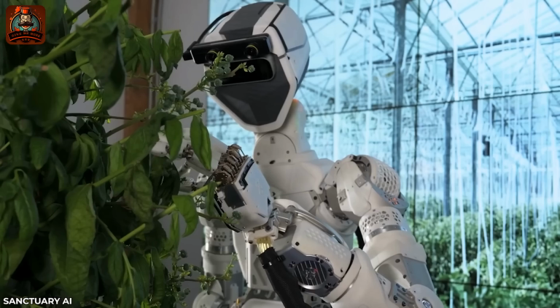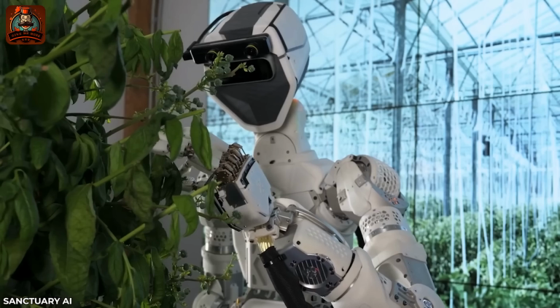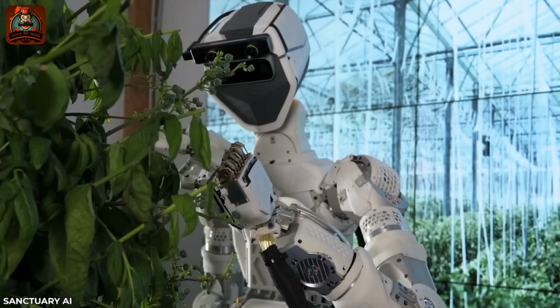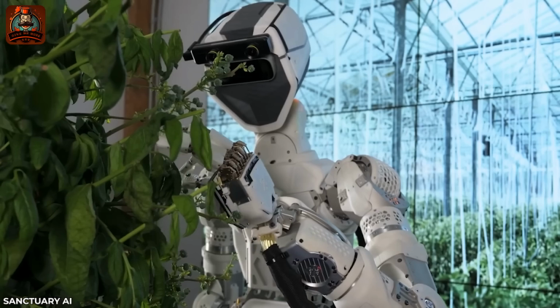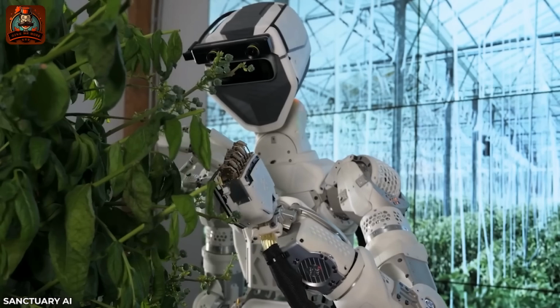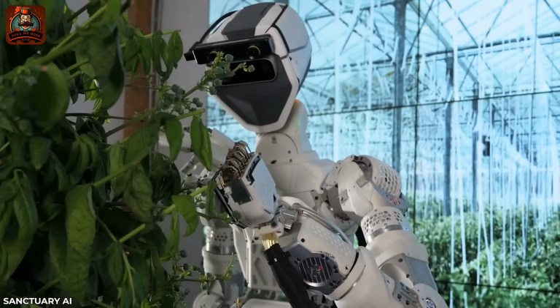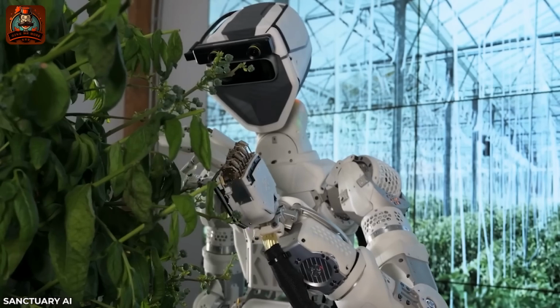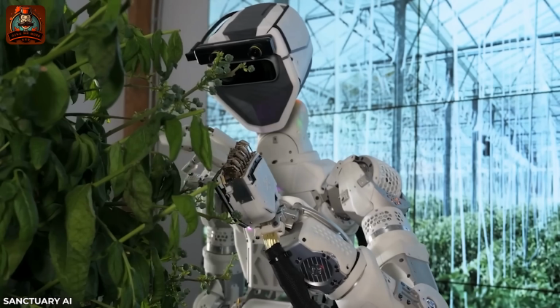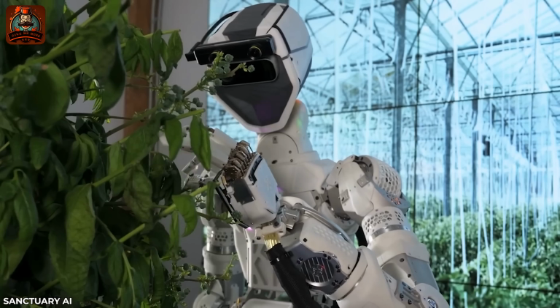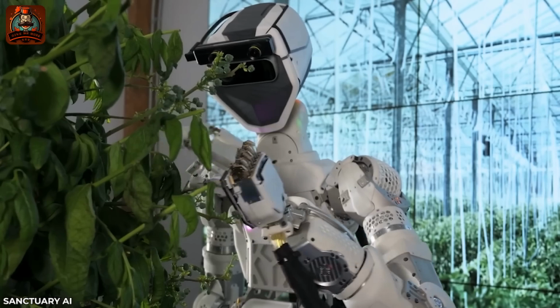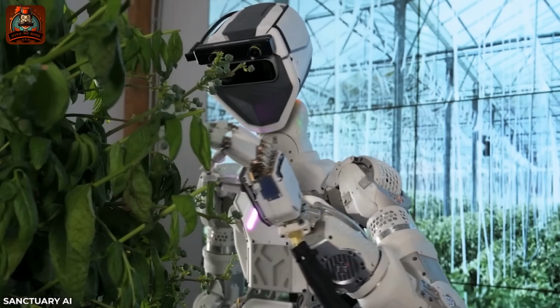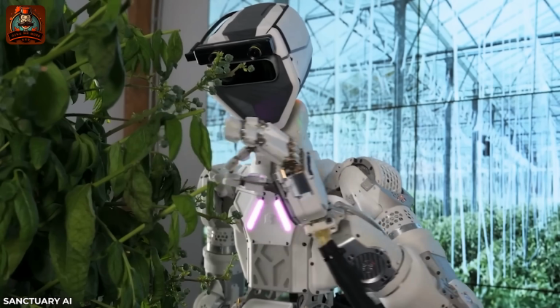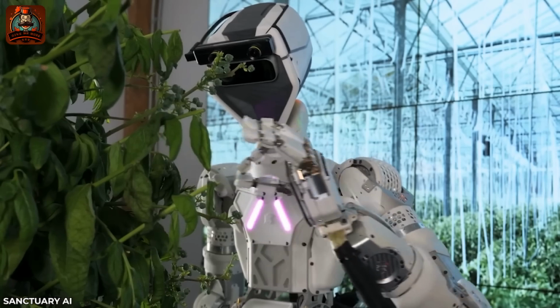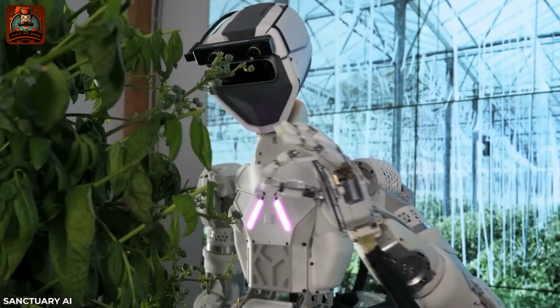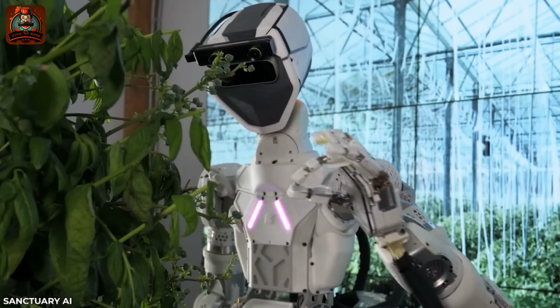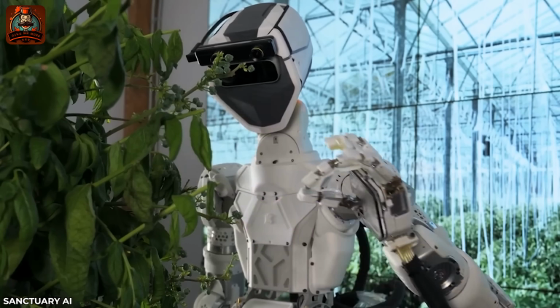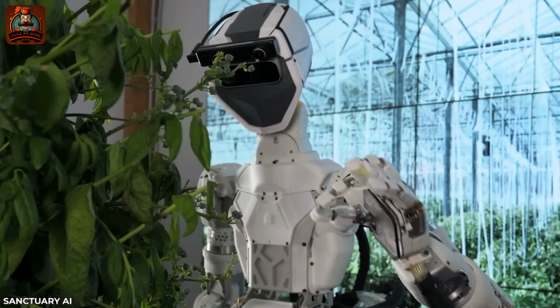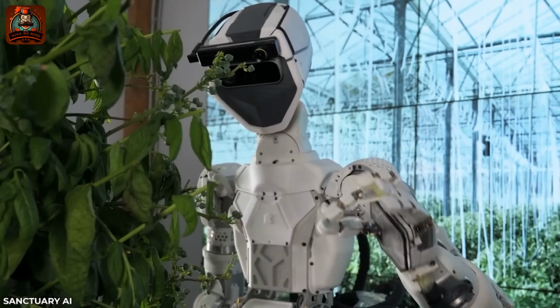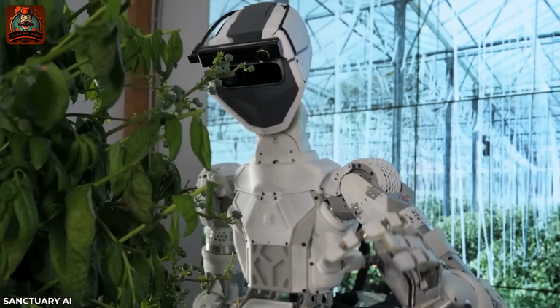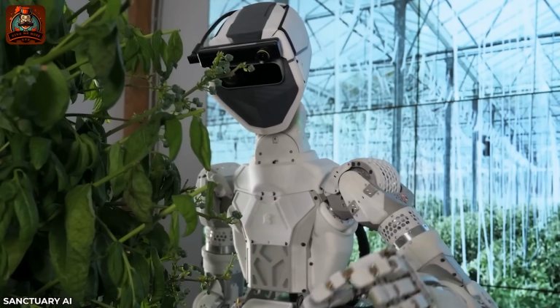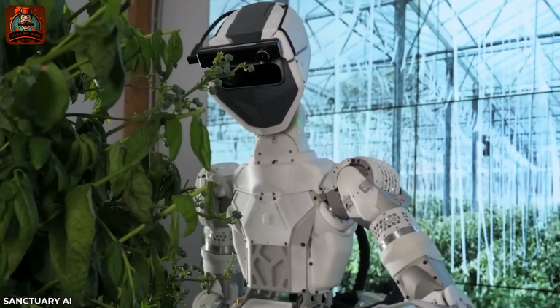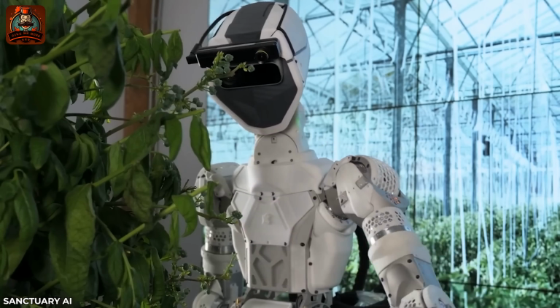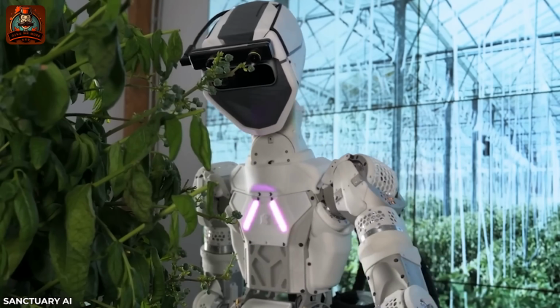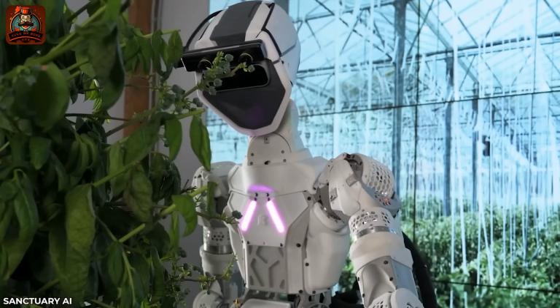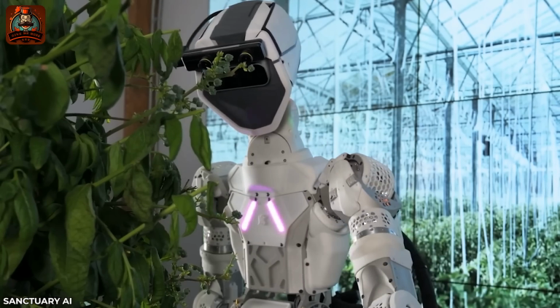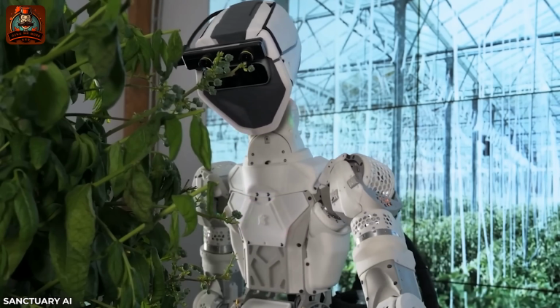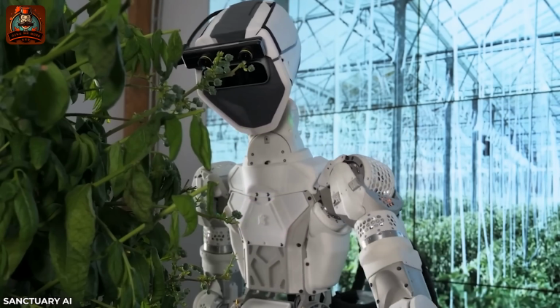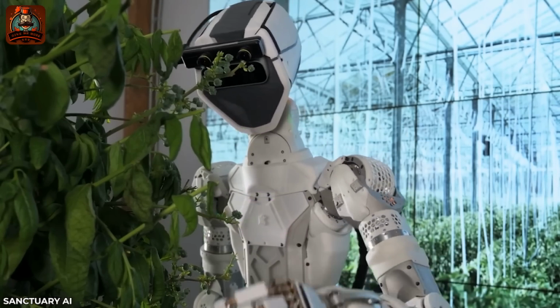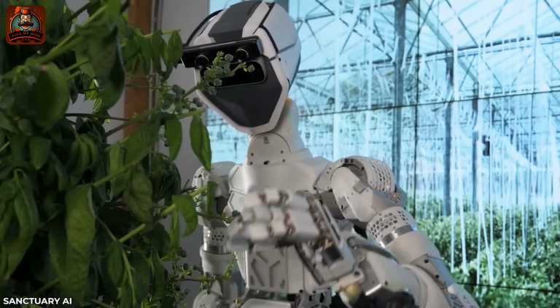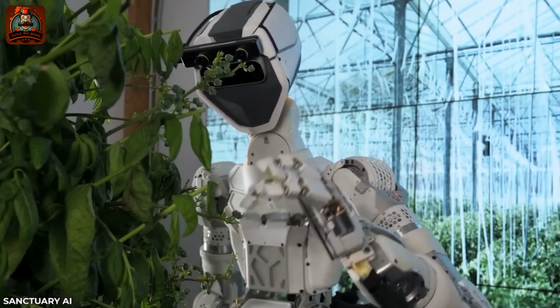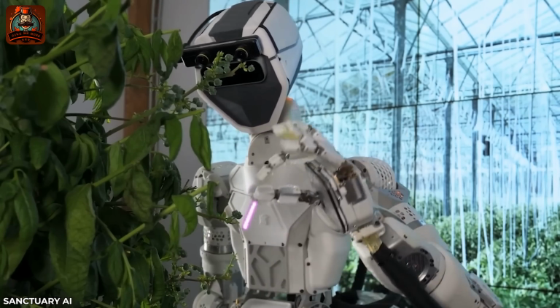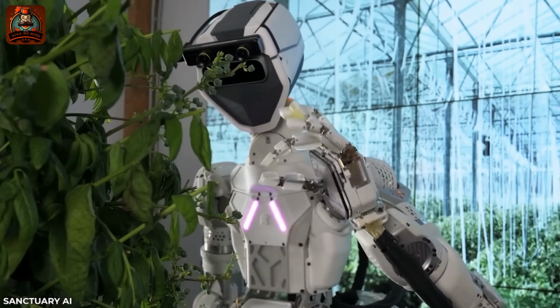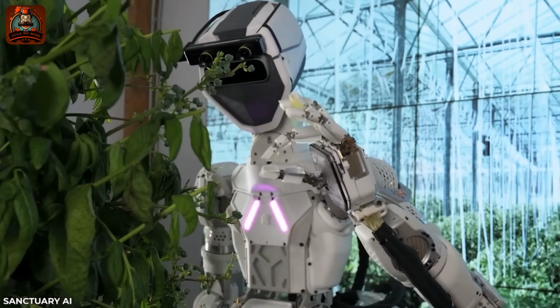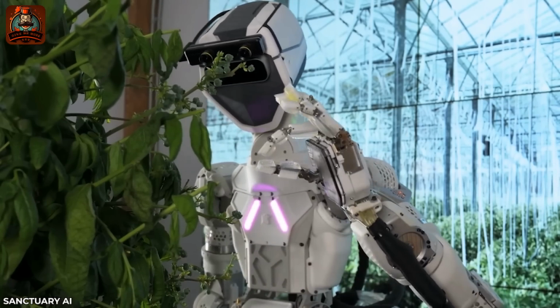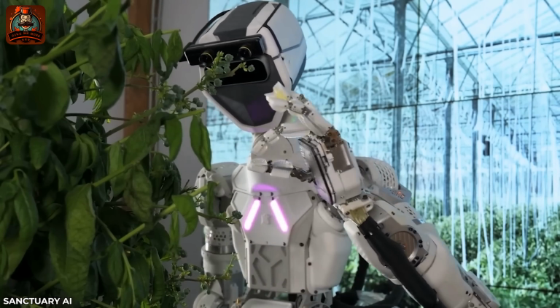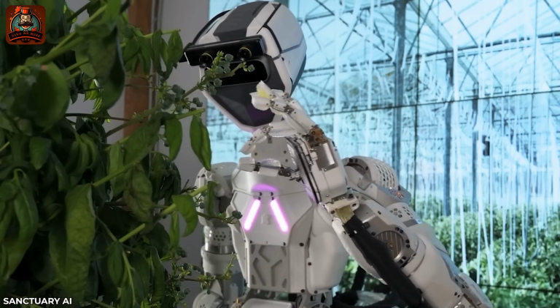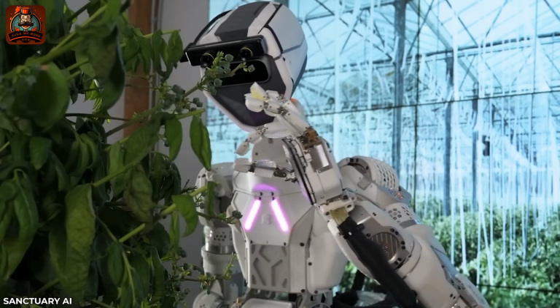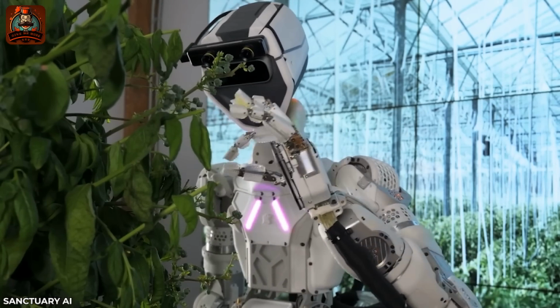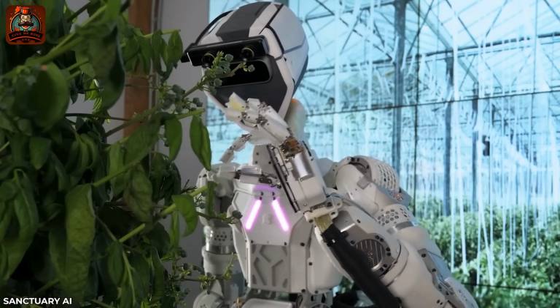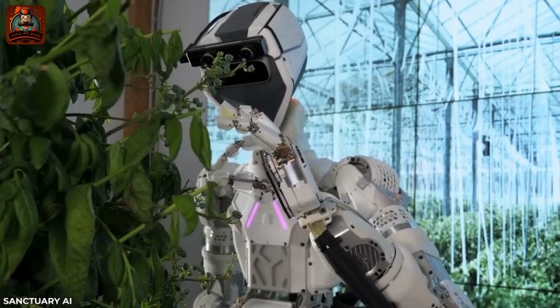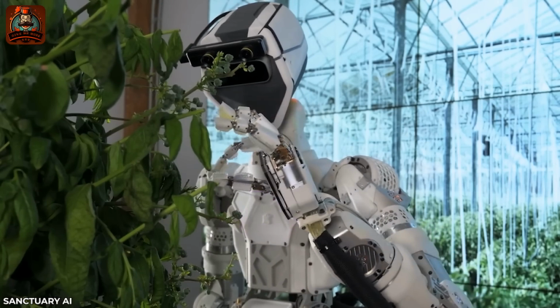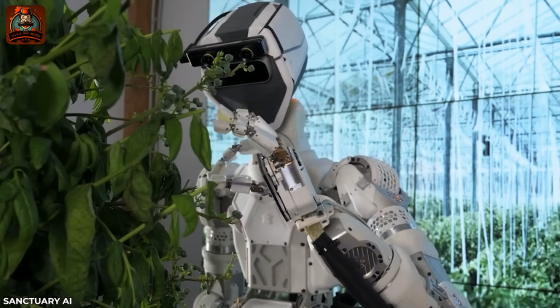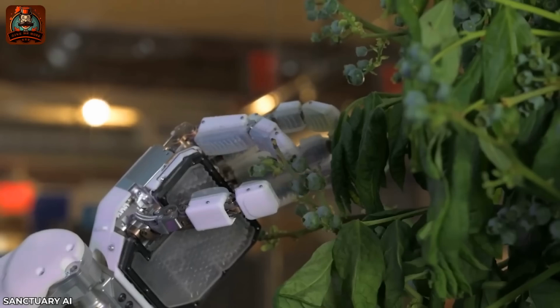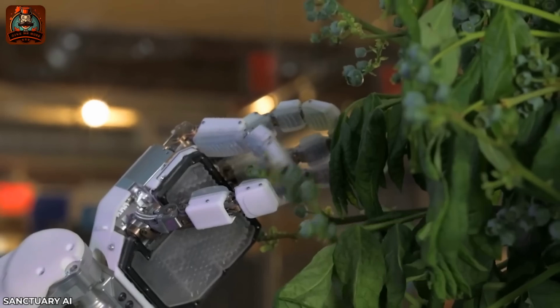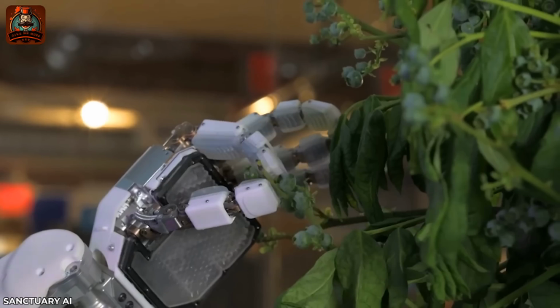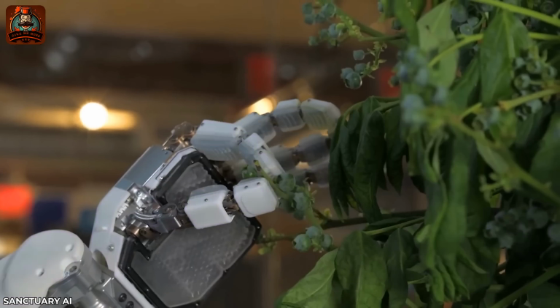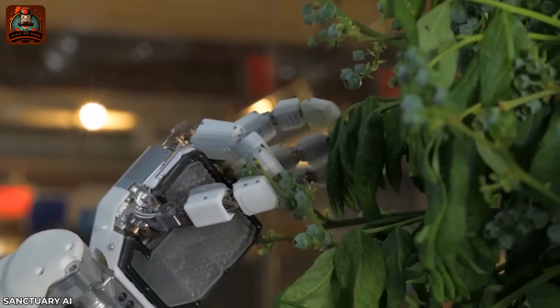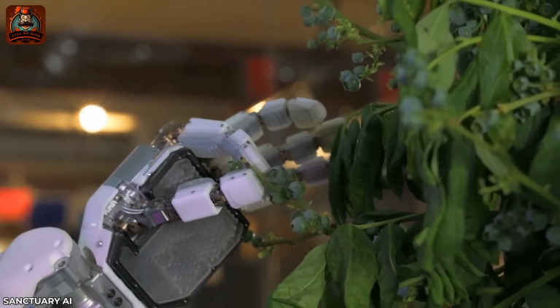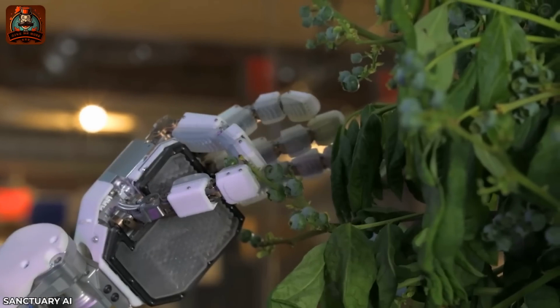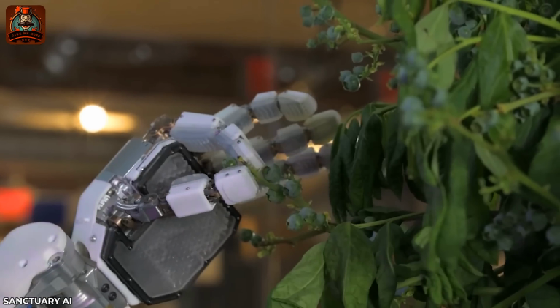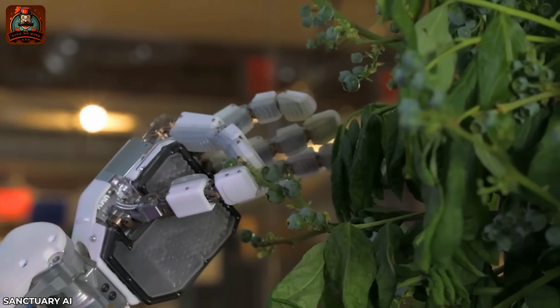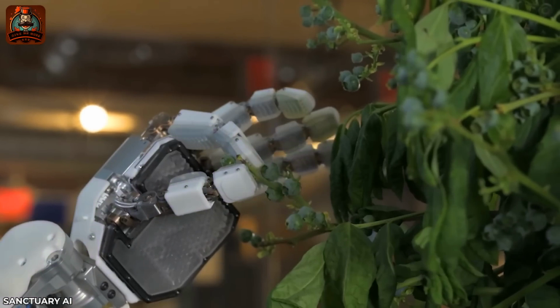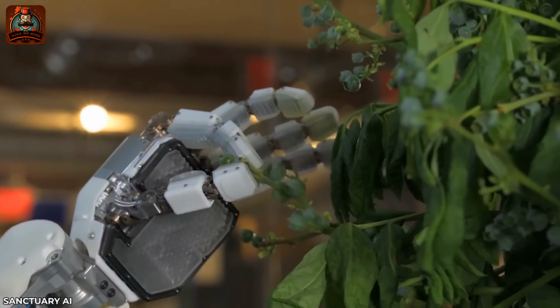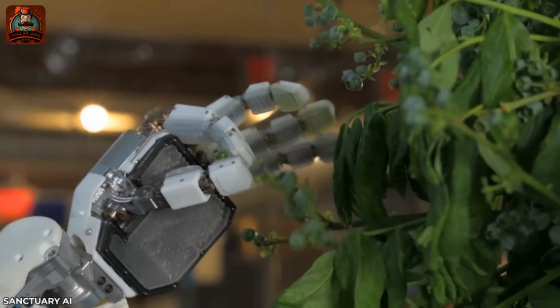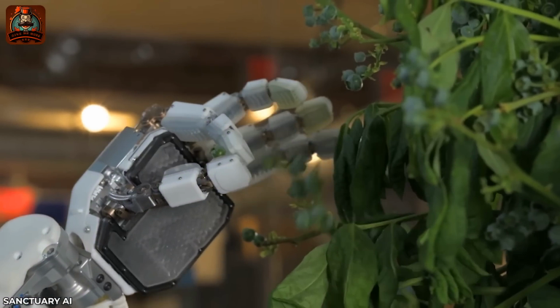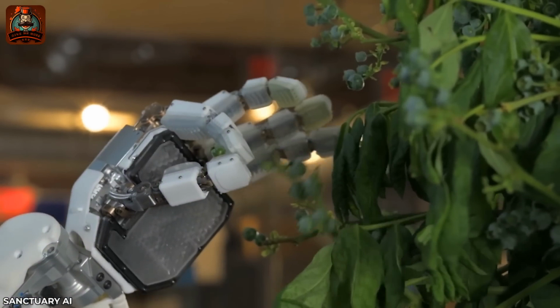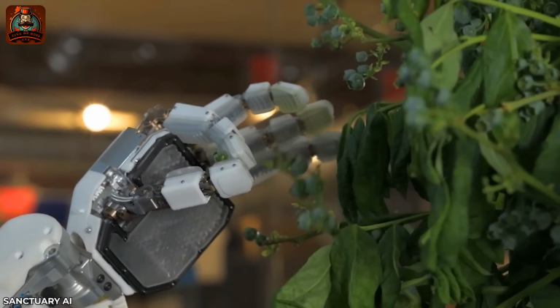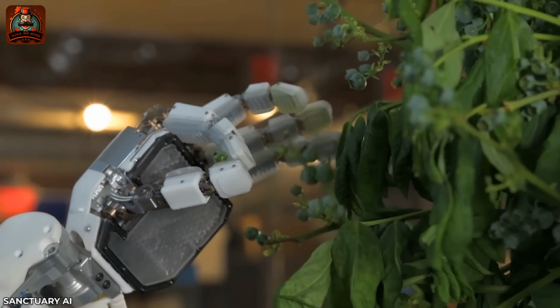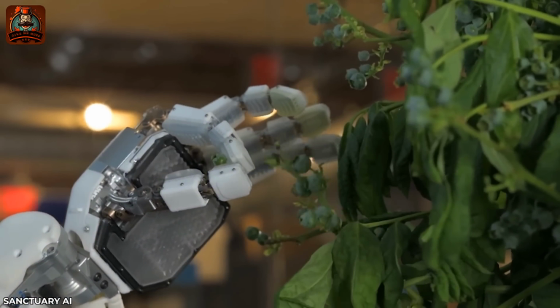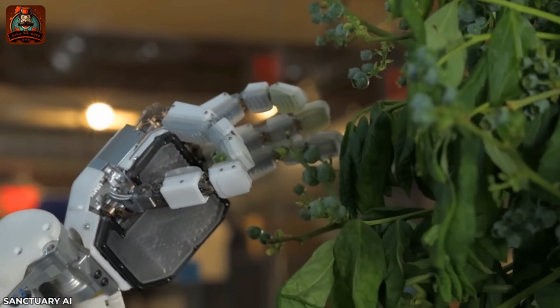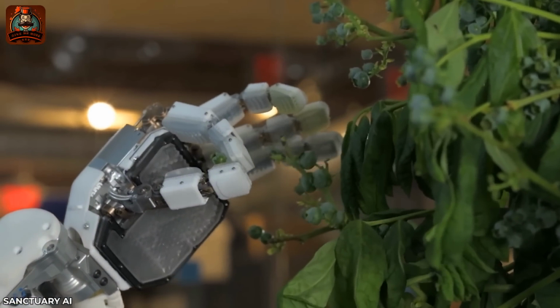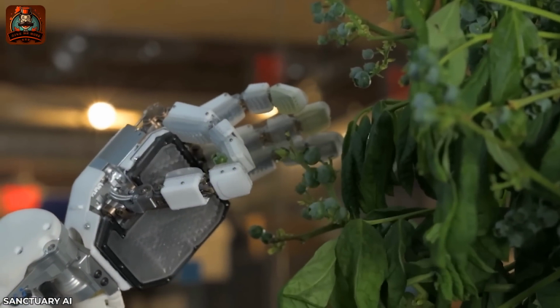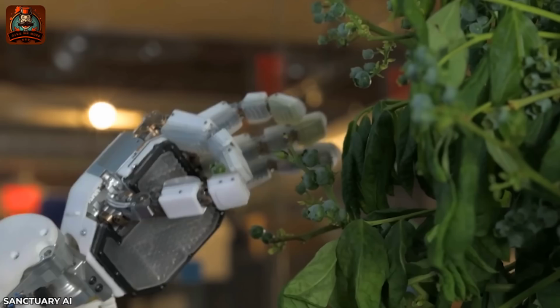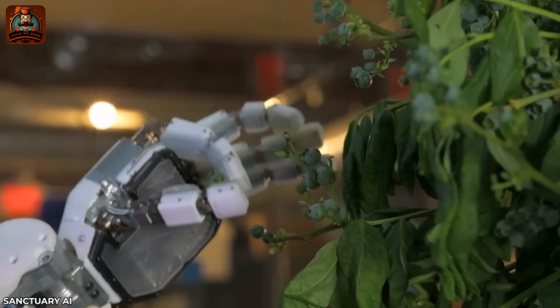While you are struggling with the deadline, here is a robot that has done an exceptional job of picking blueberries.